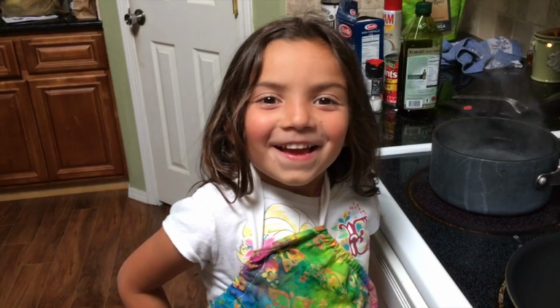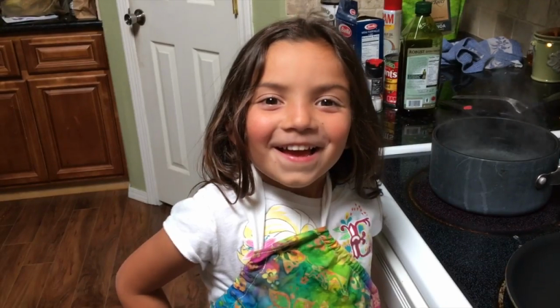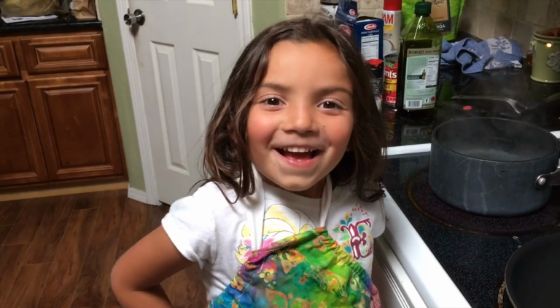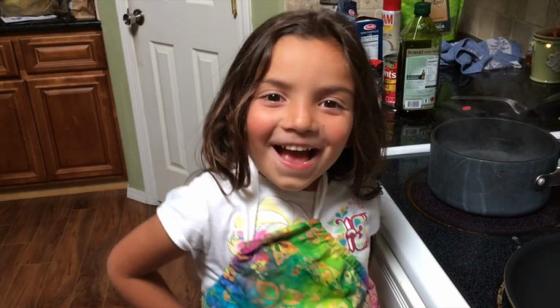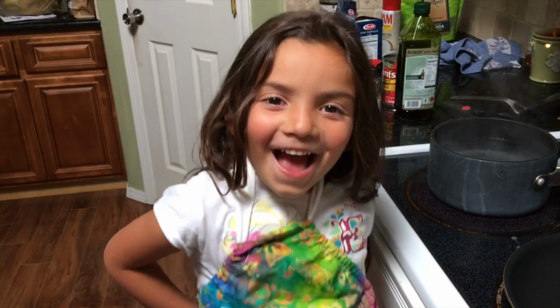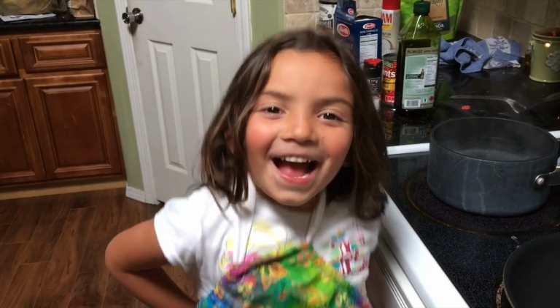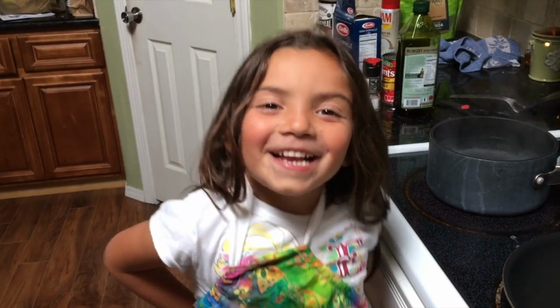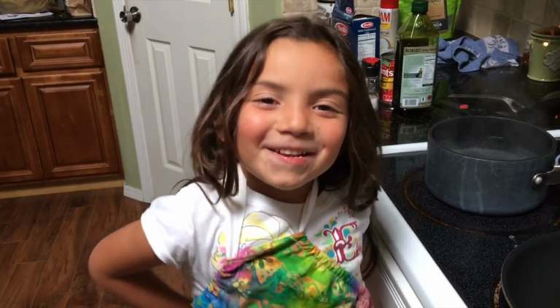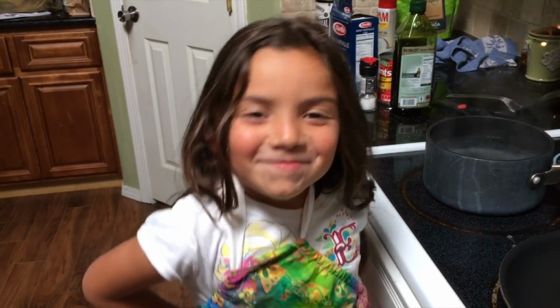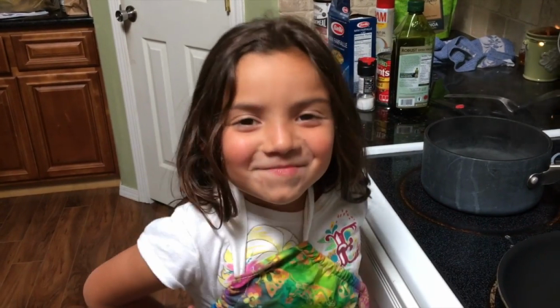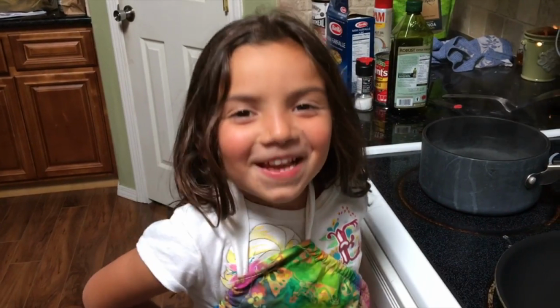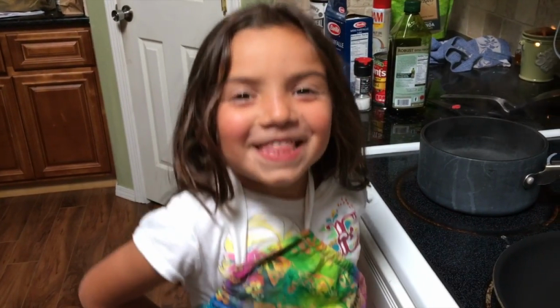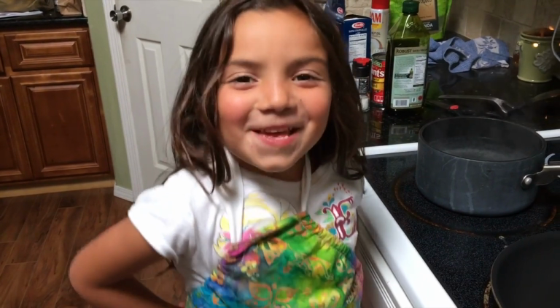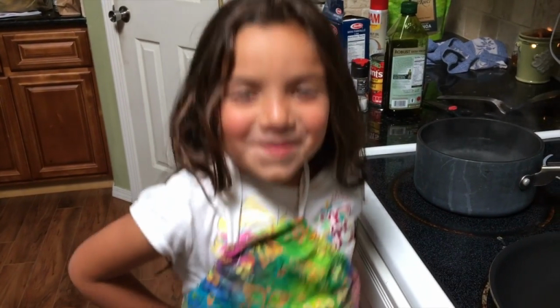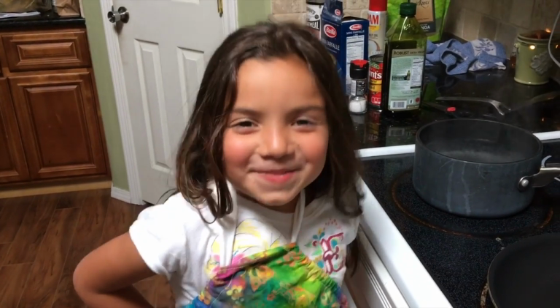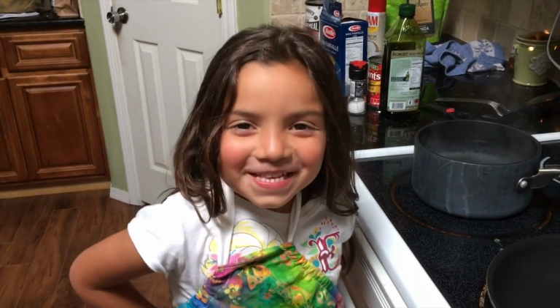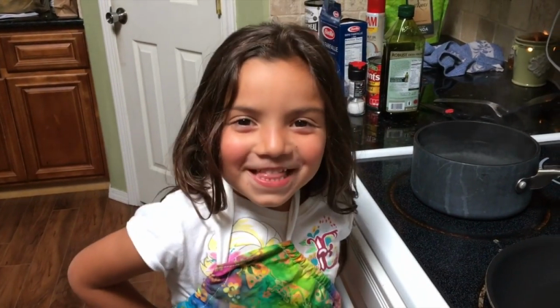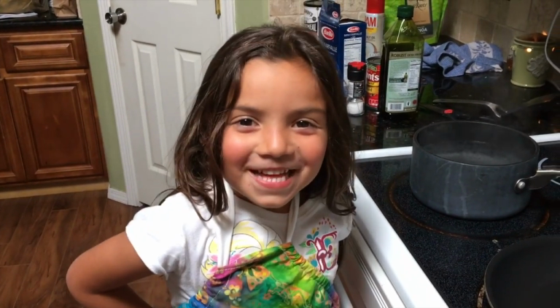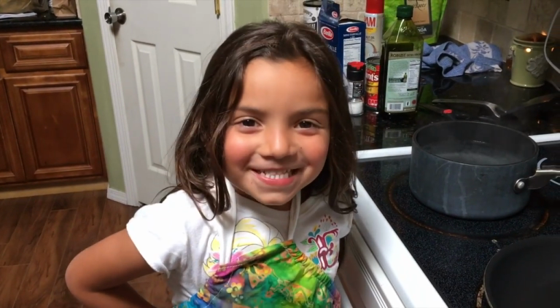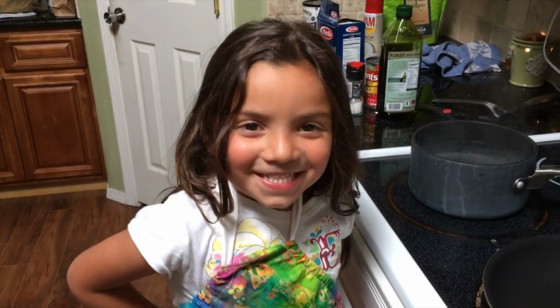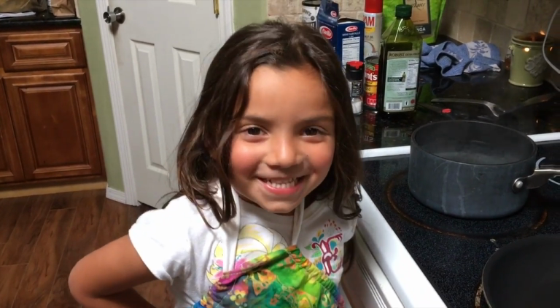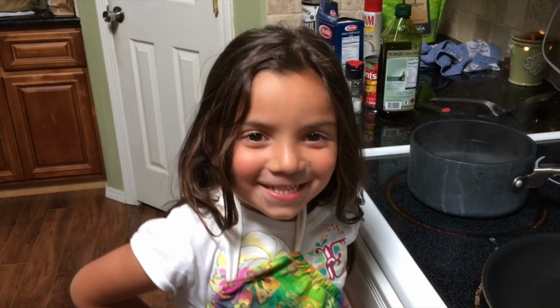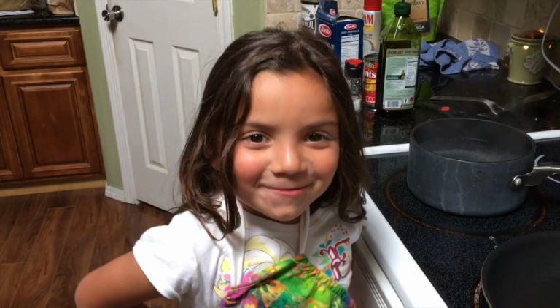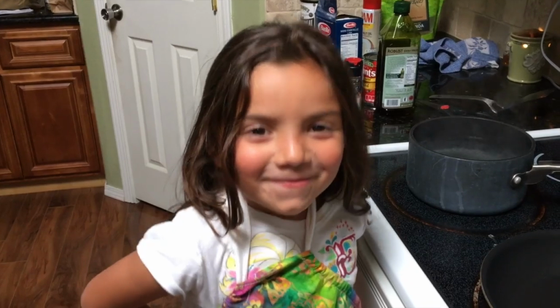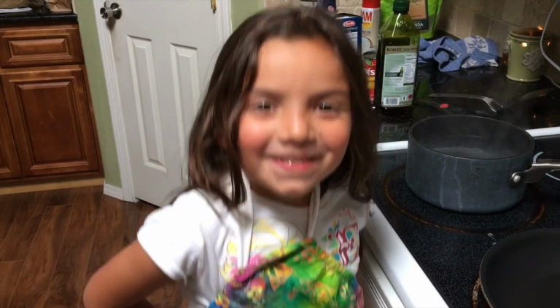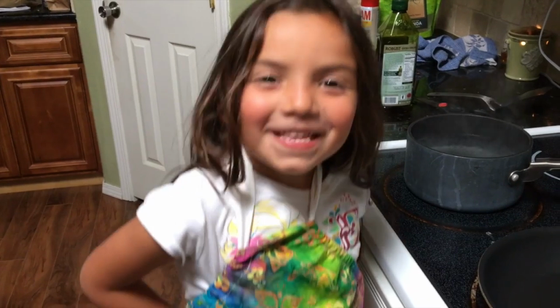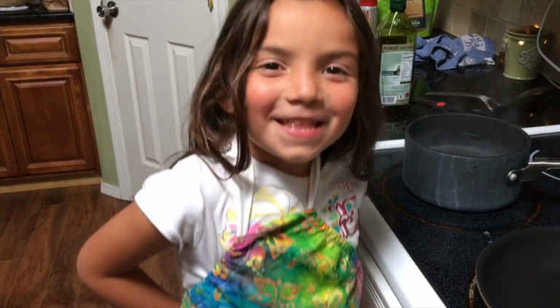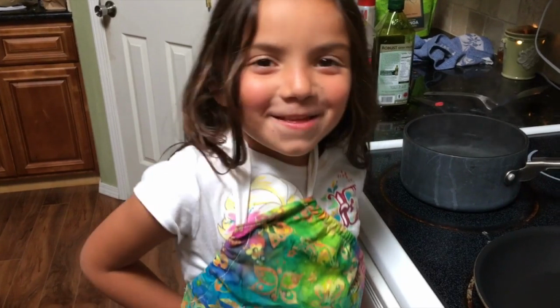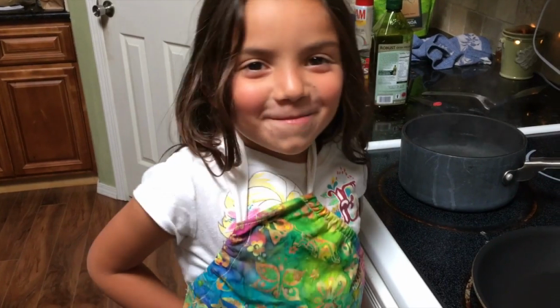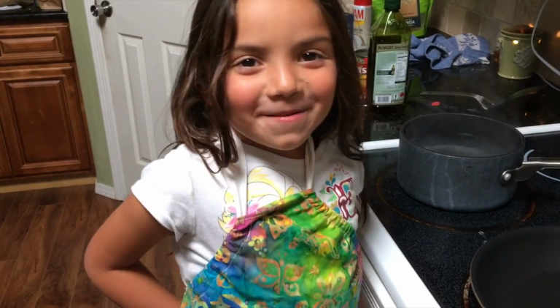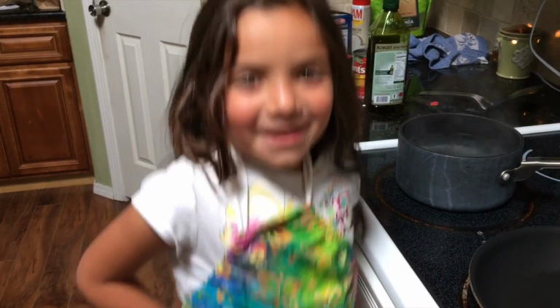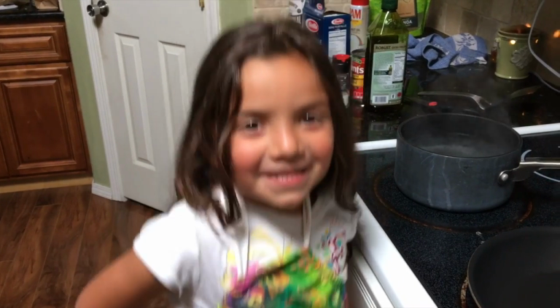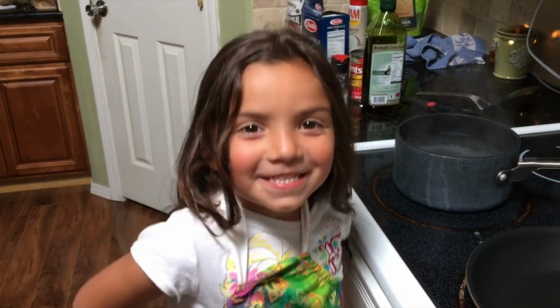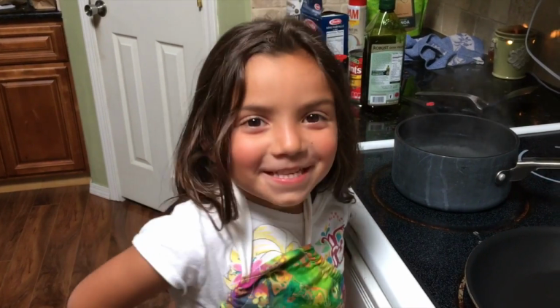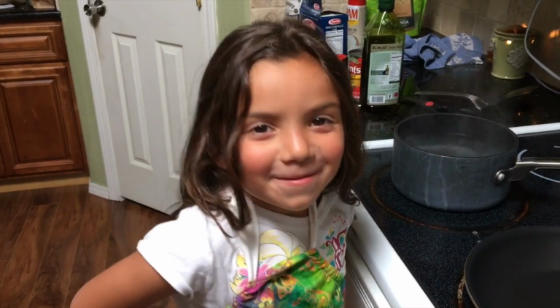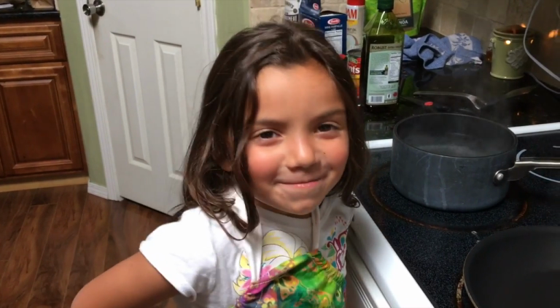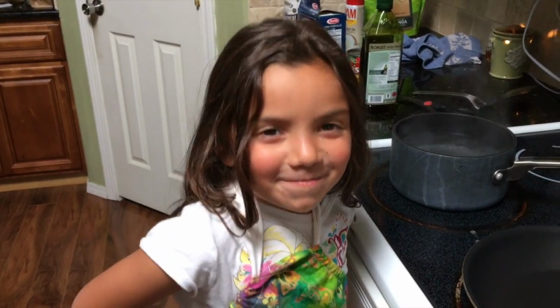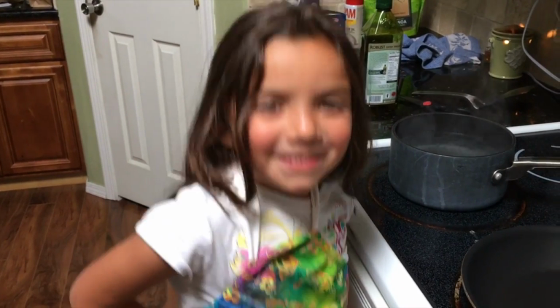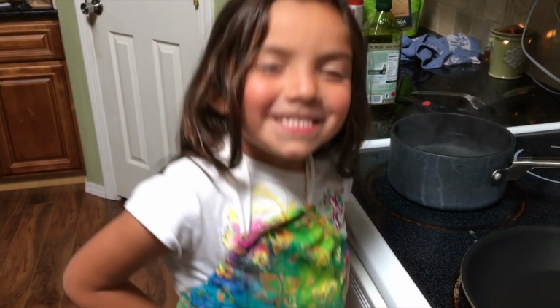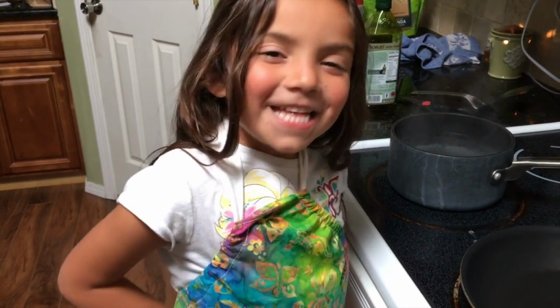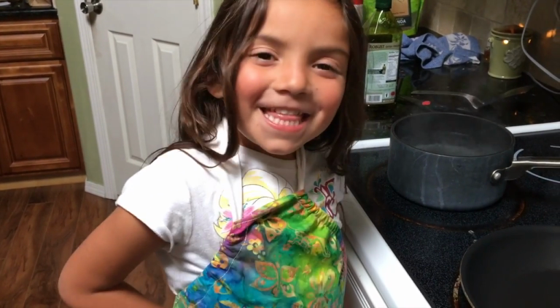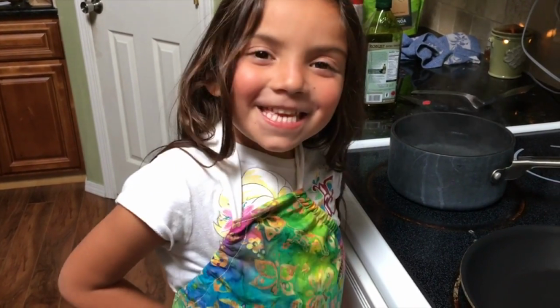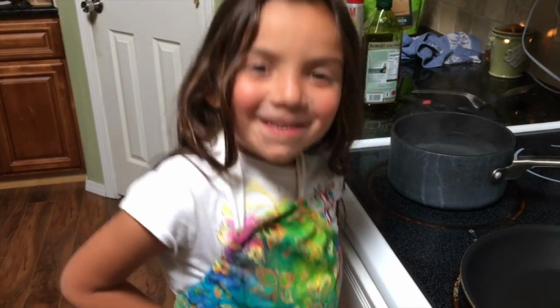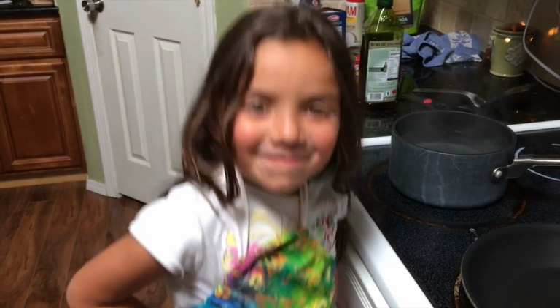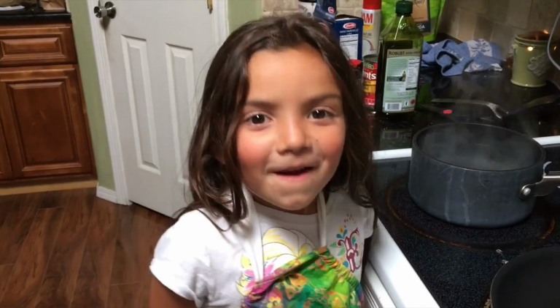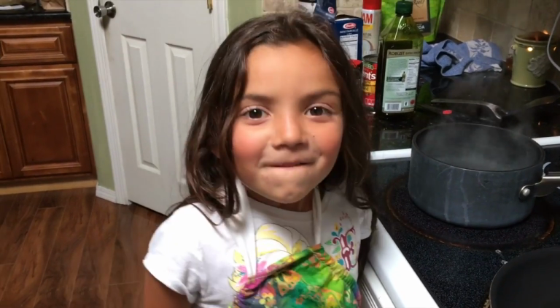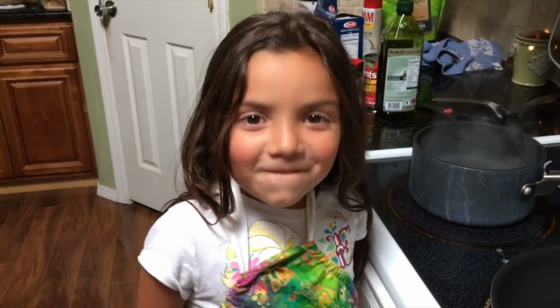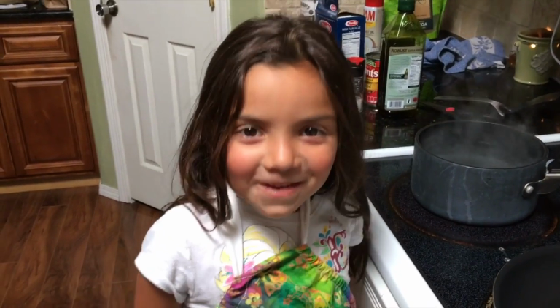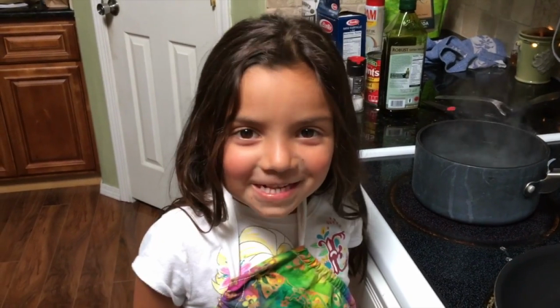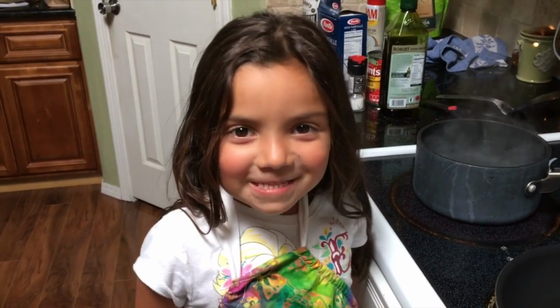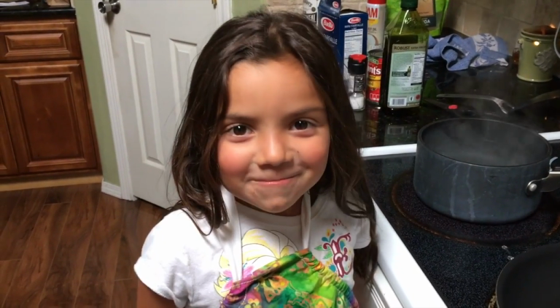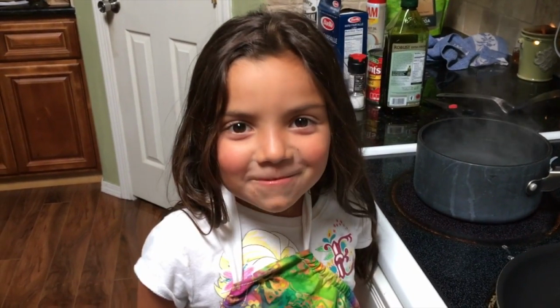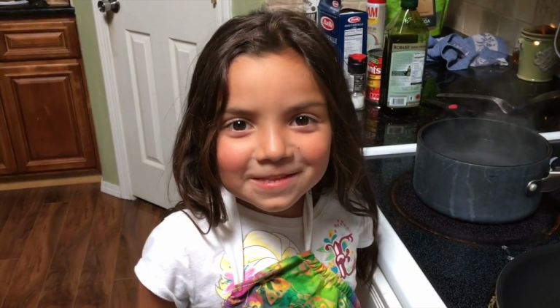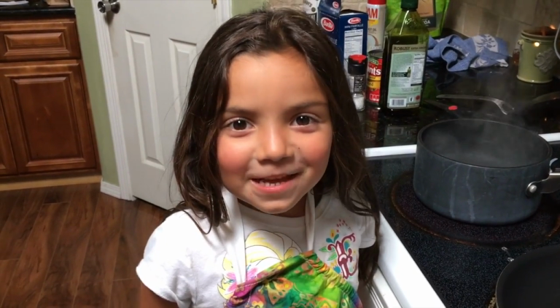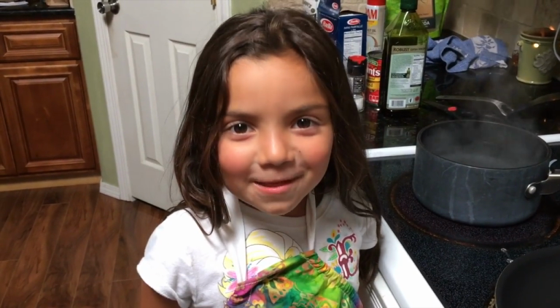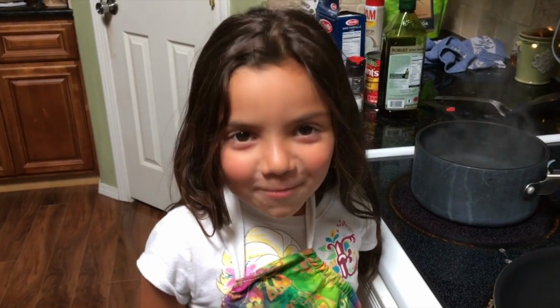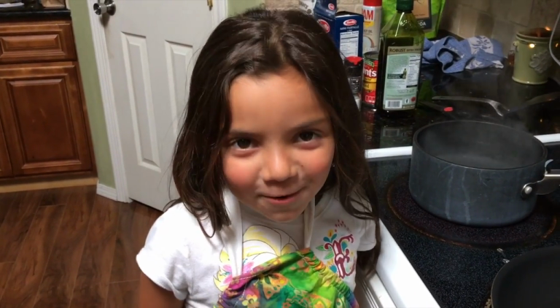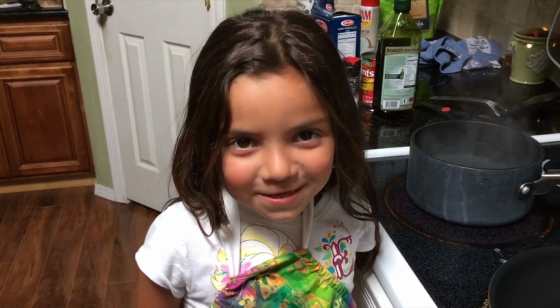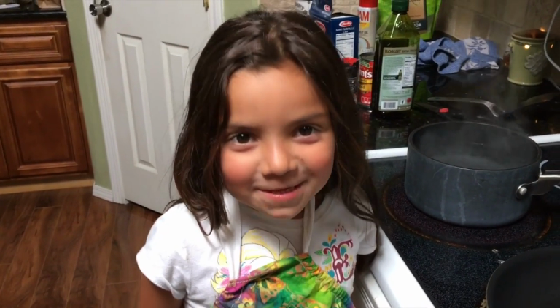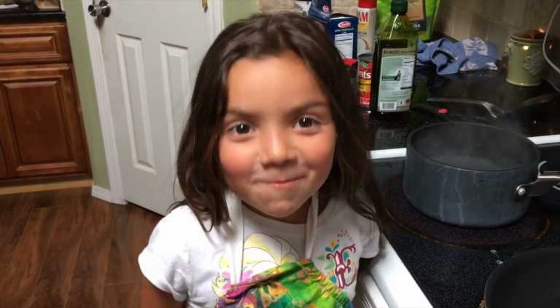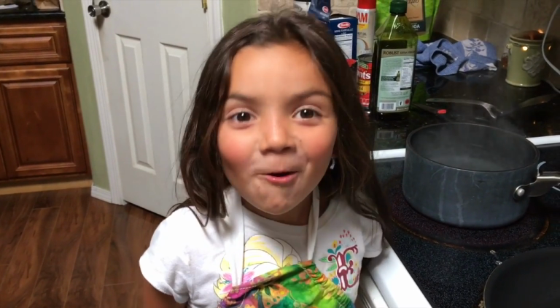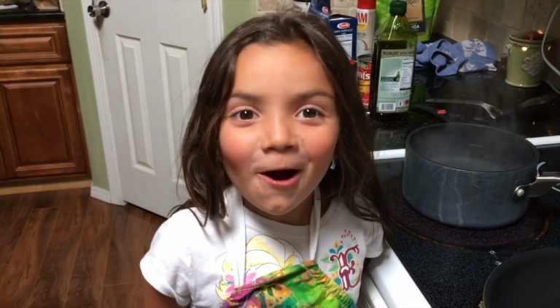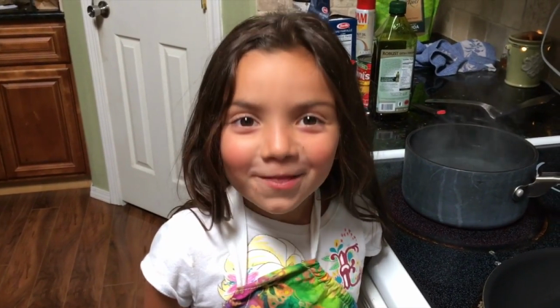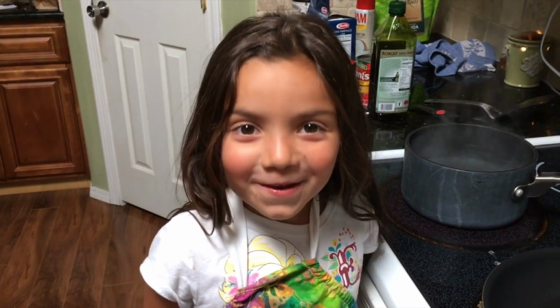Hi, my name is Alexis. We're going to make some pastelli. First, we're going to boil some water.